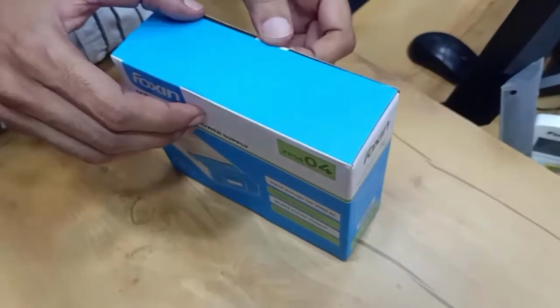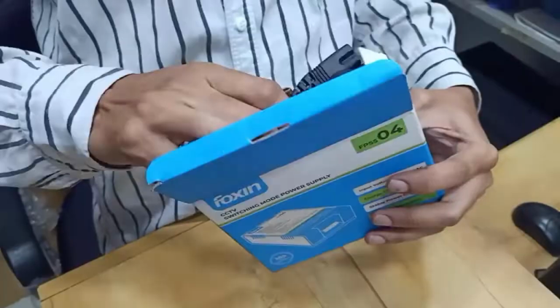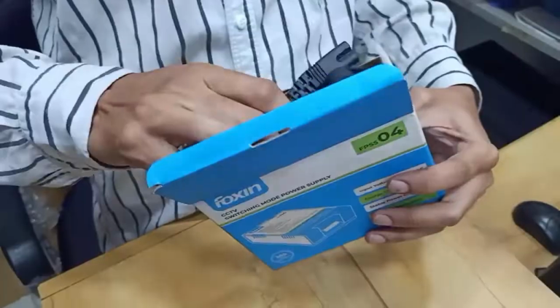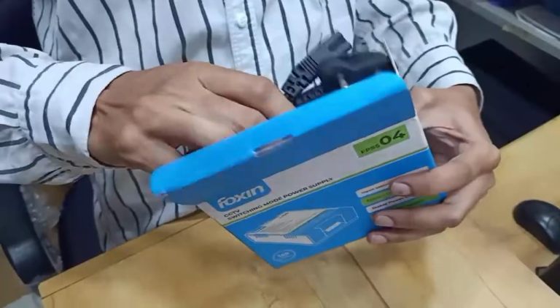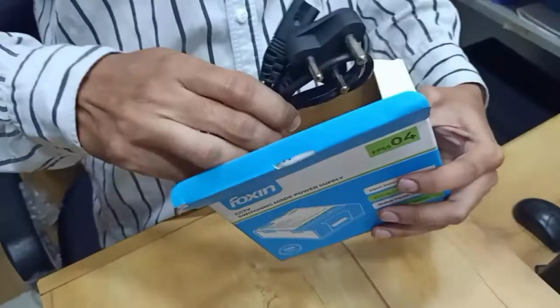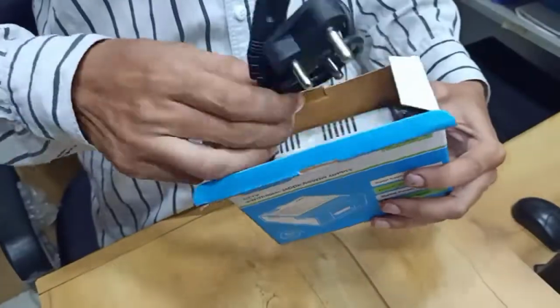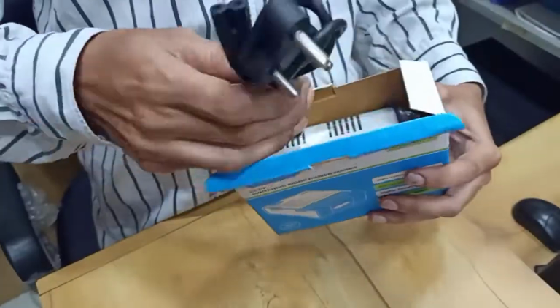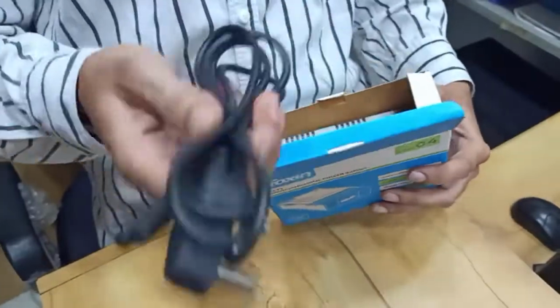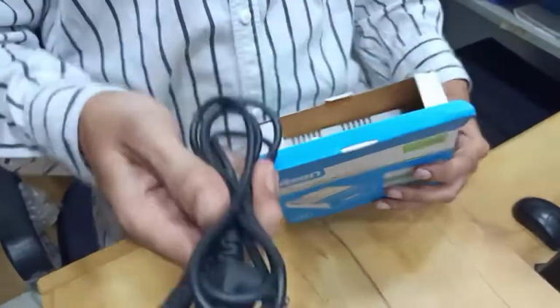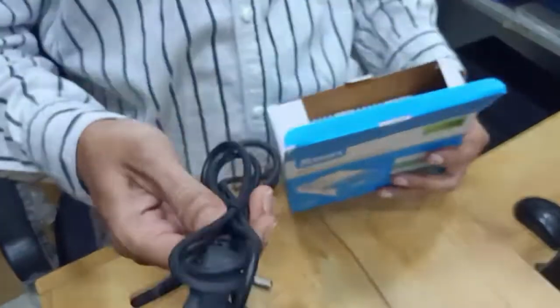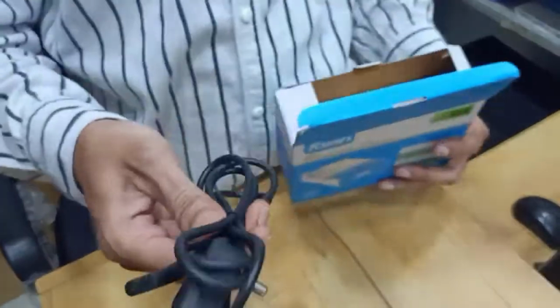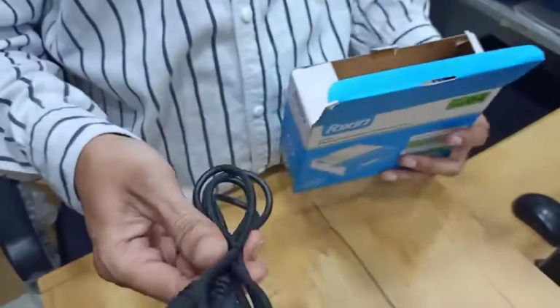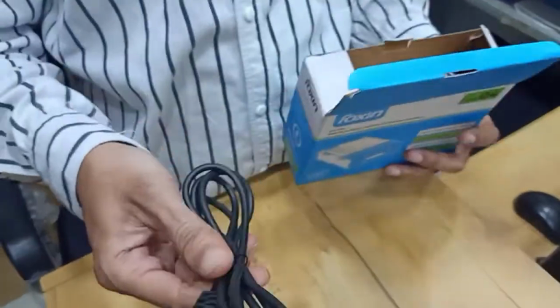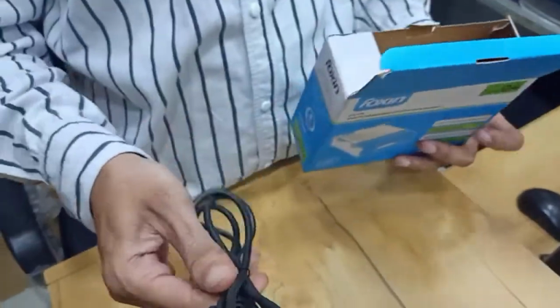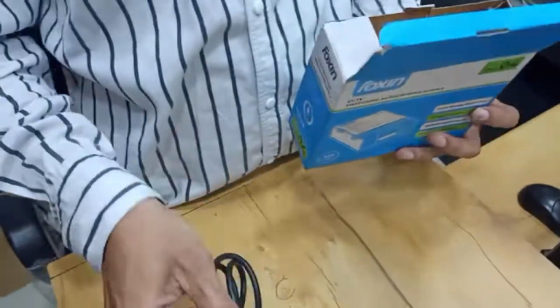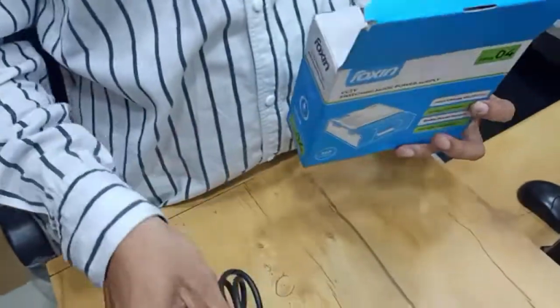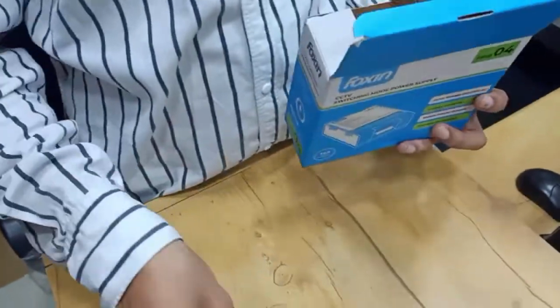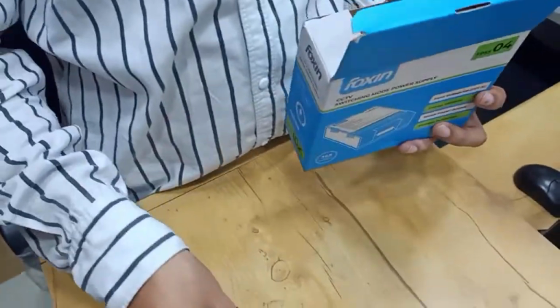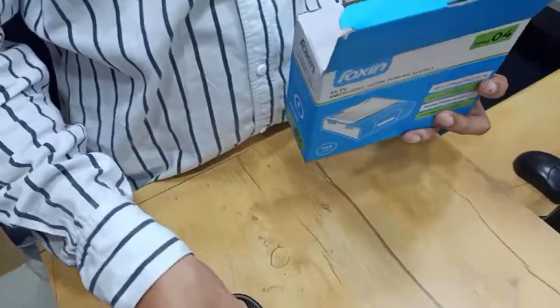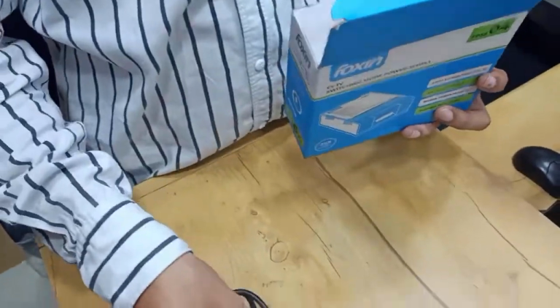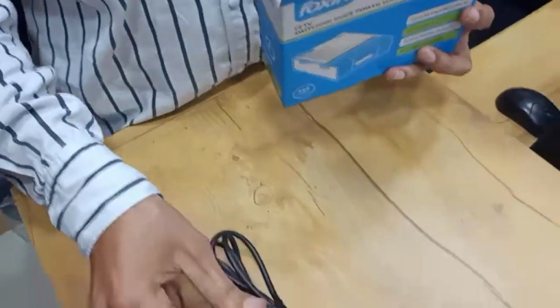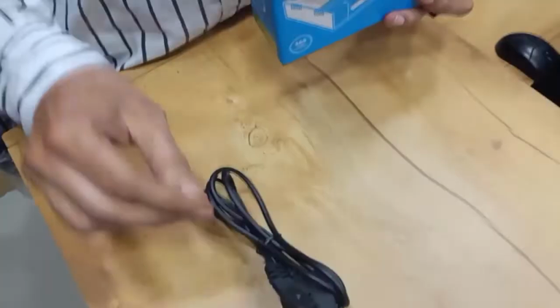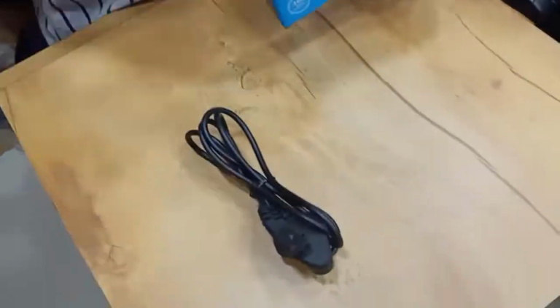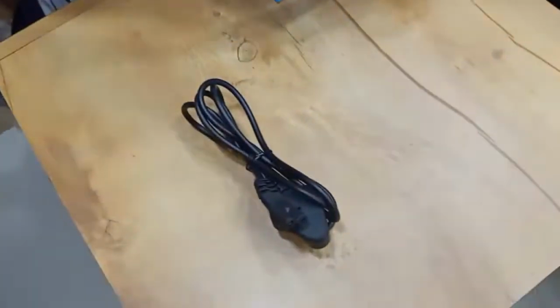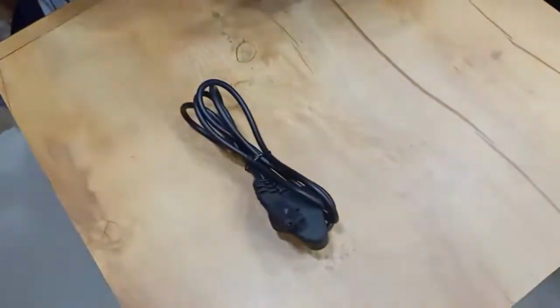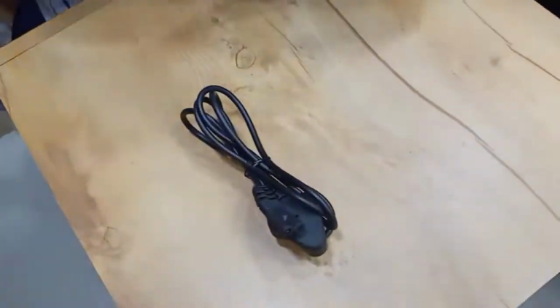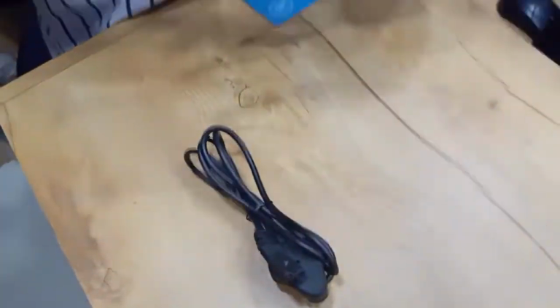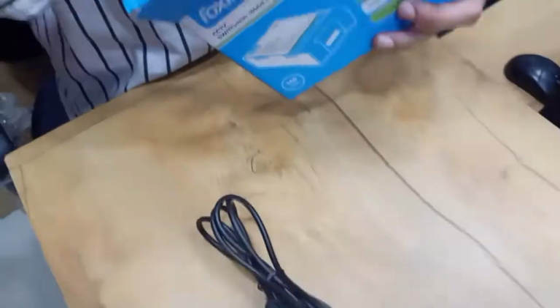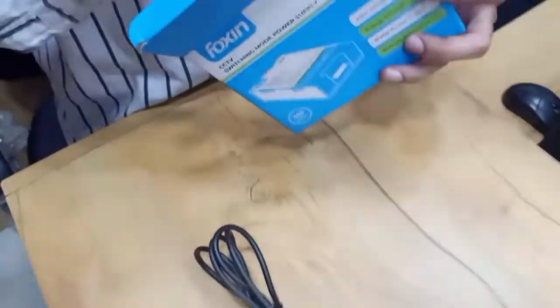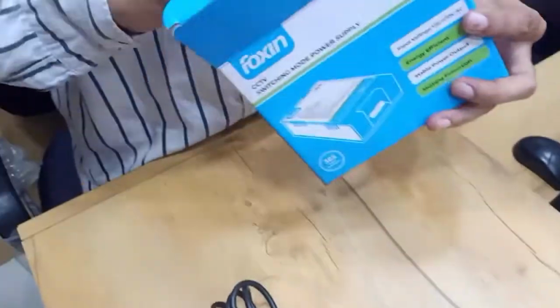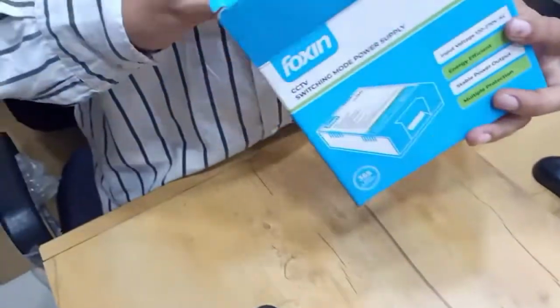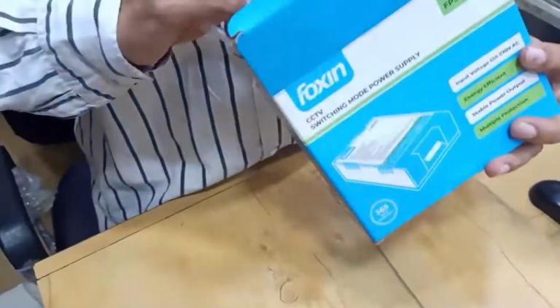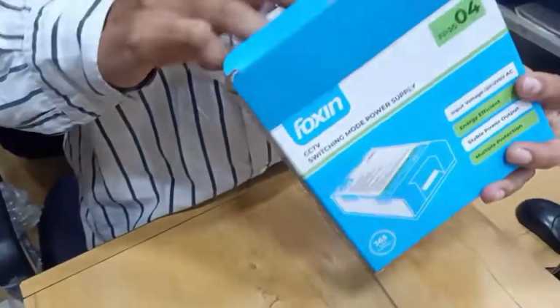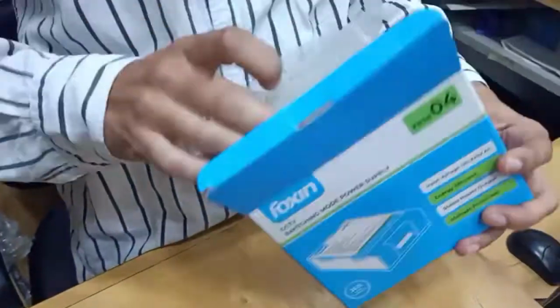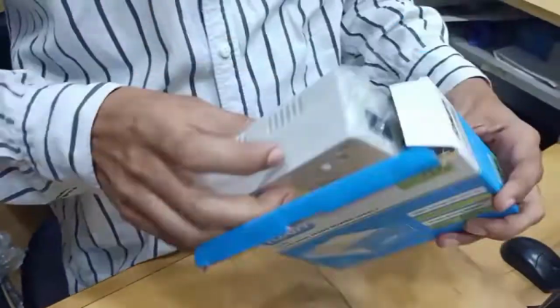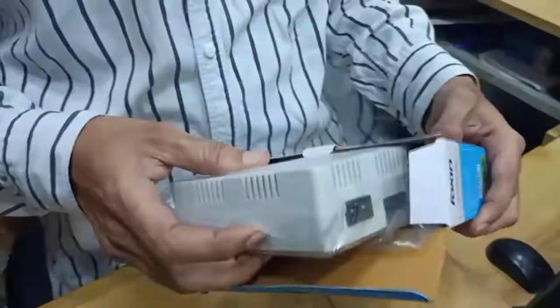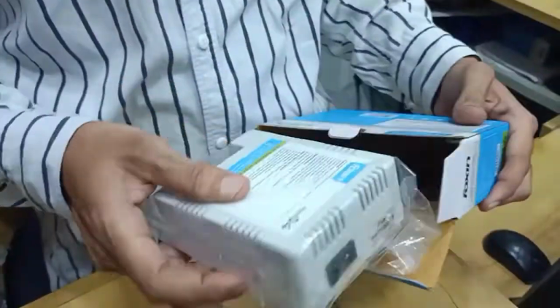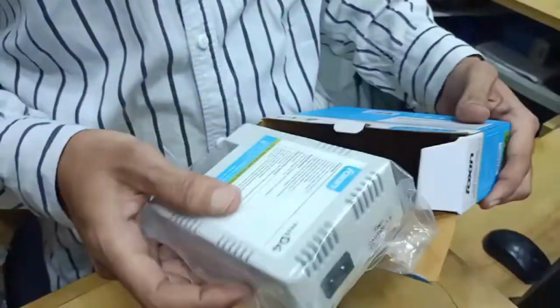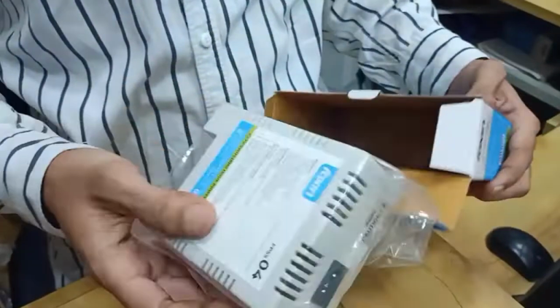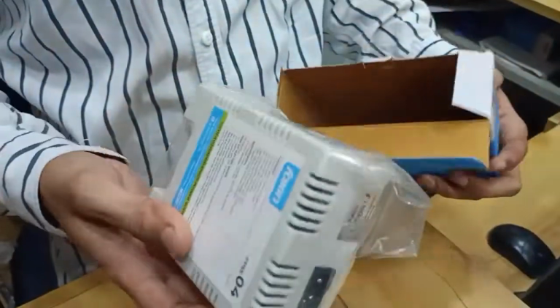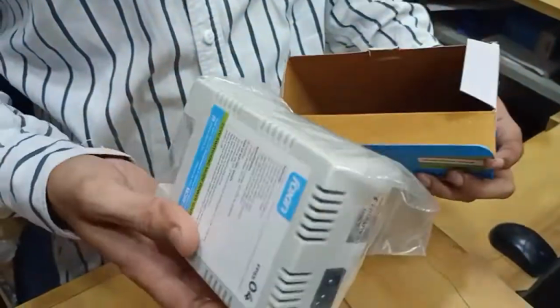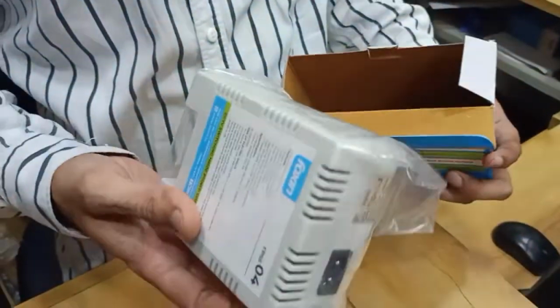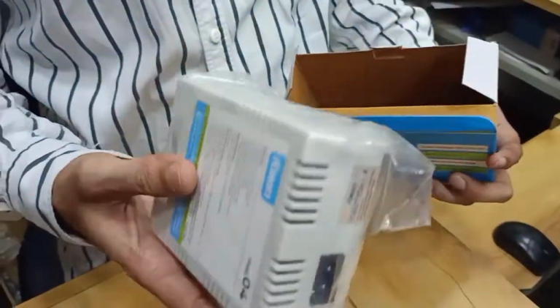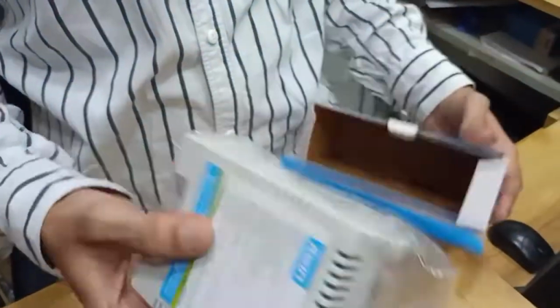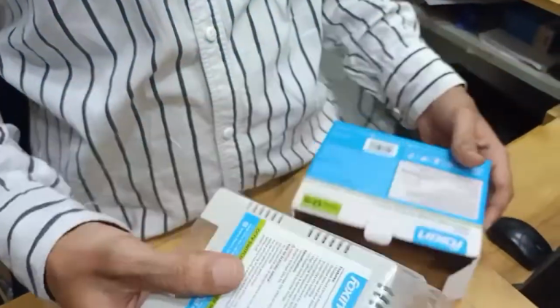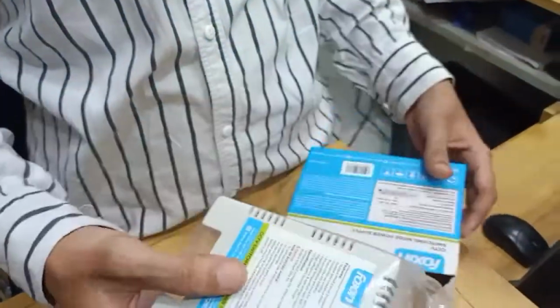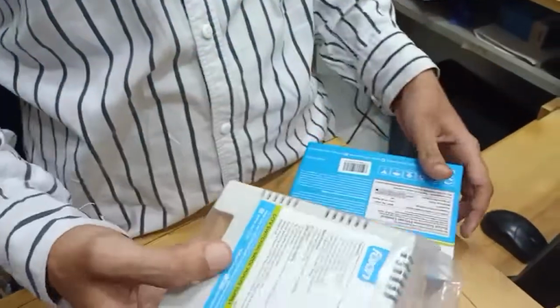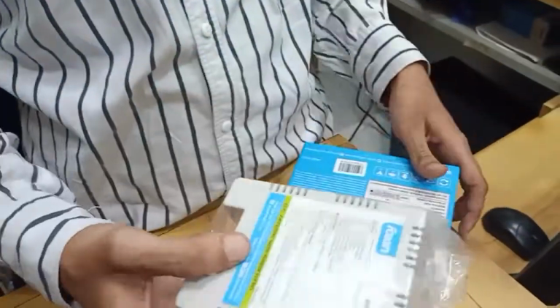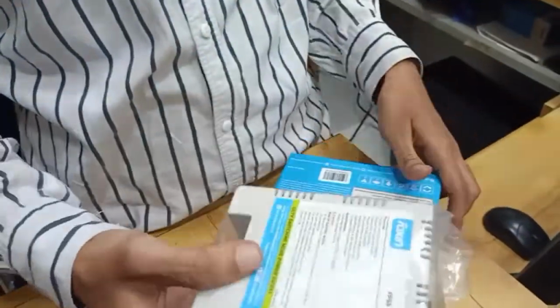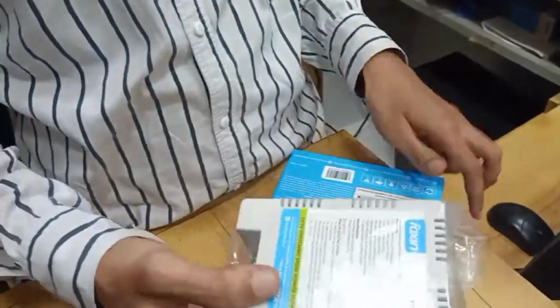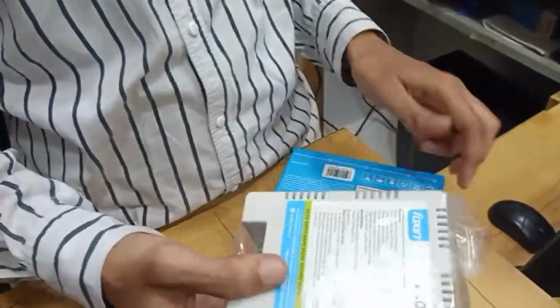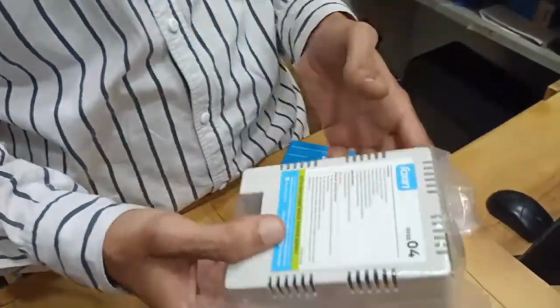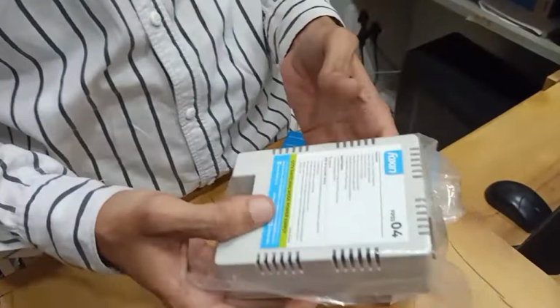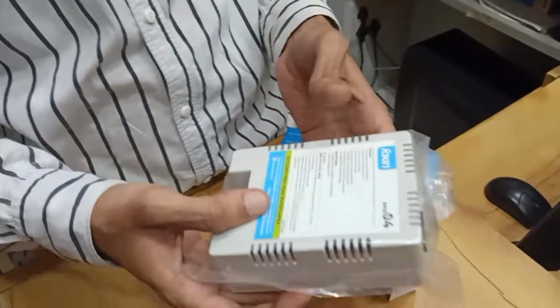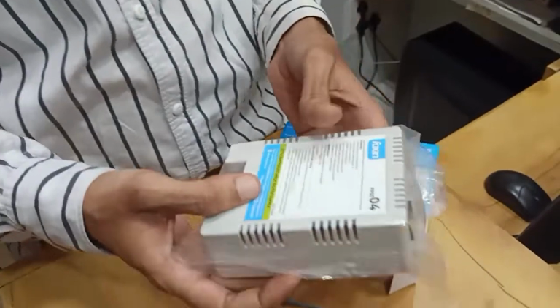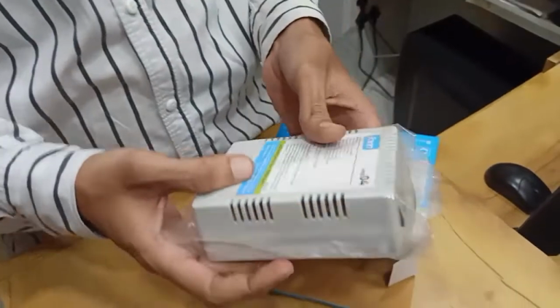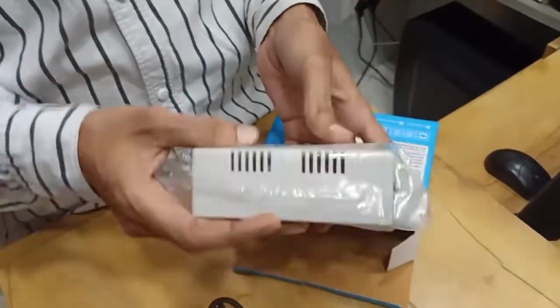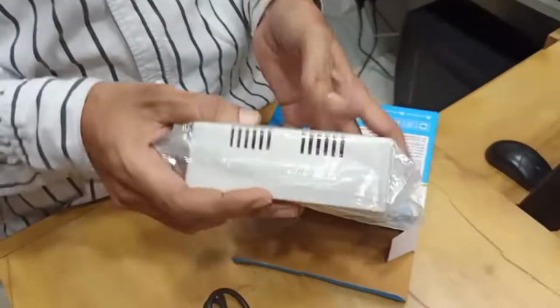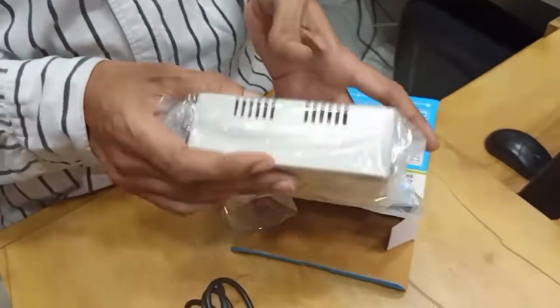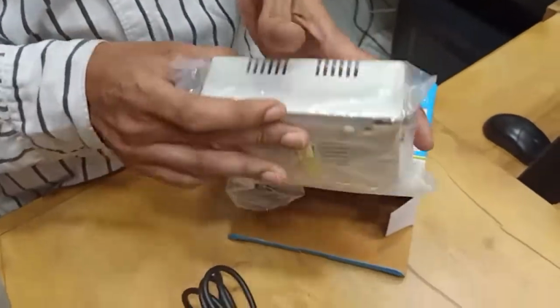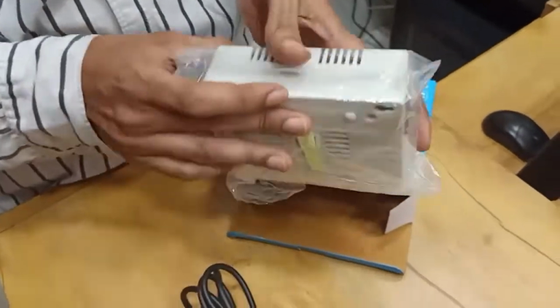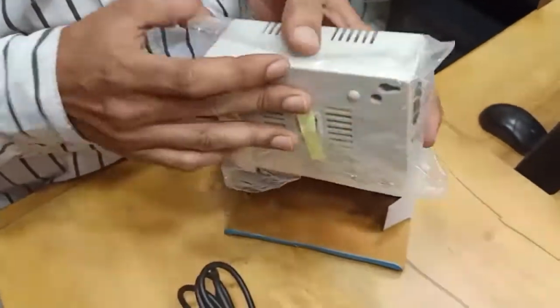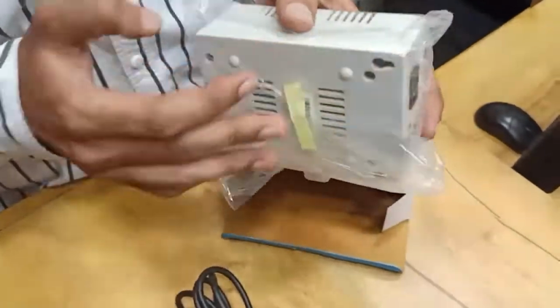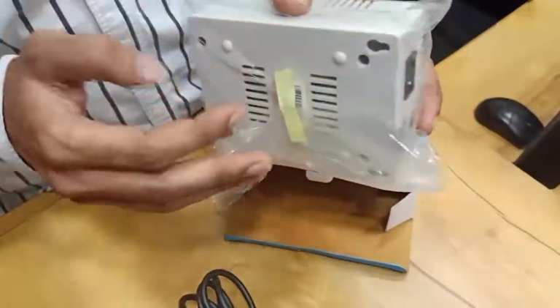There is one power cord inside and one power supply. Two items are available inside.